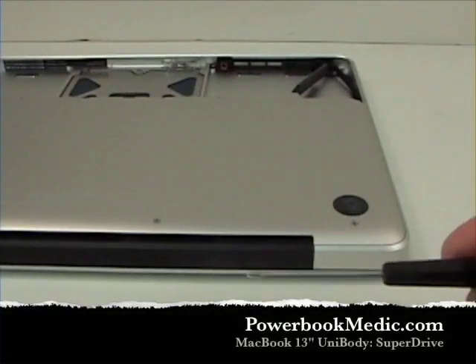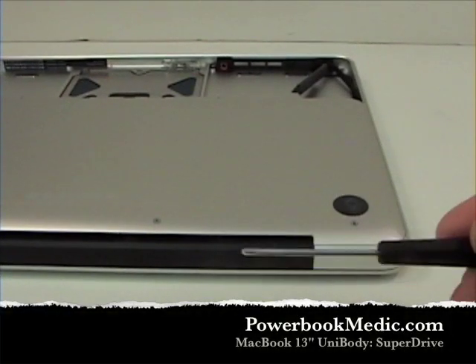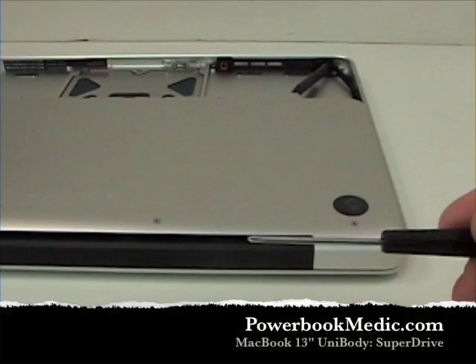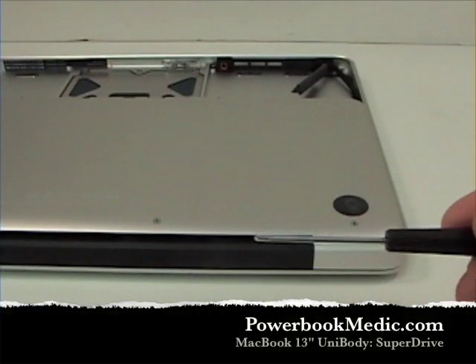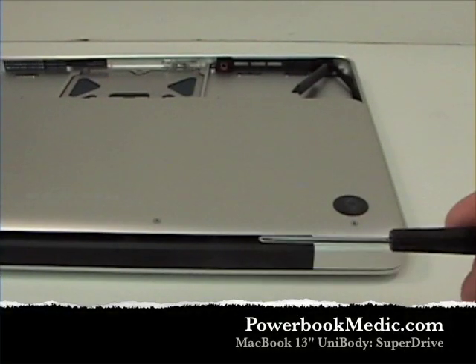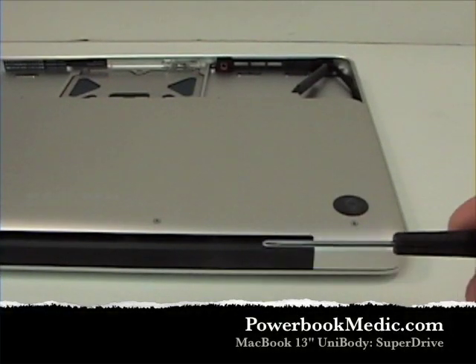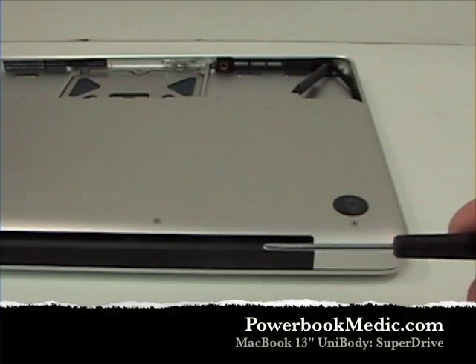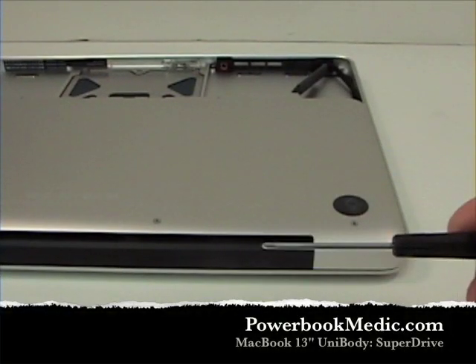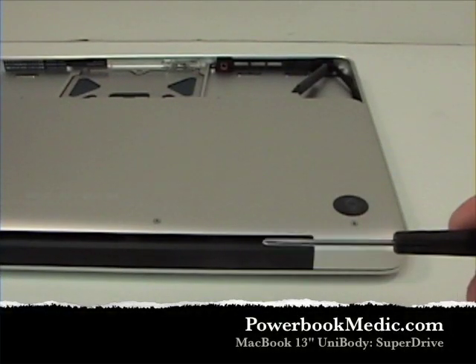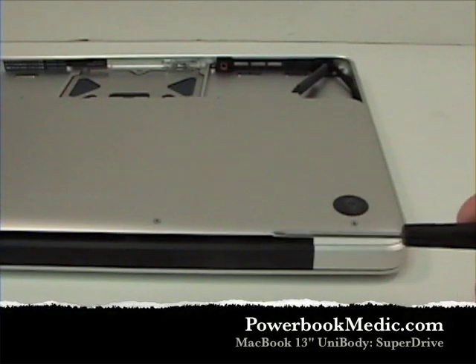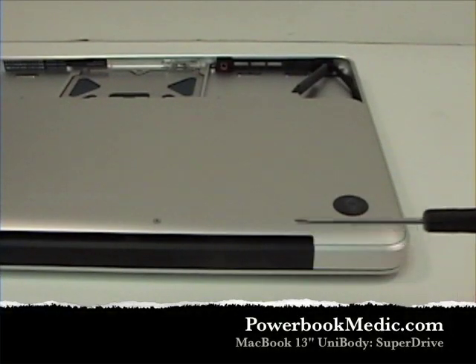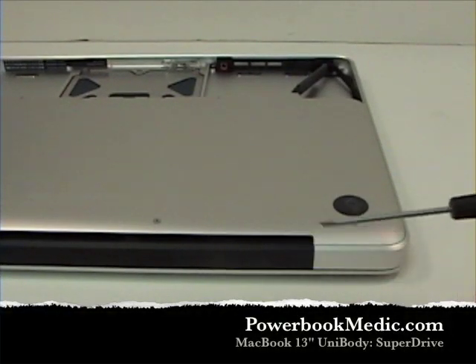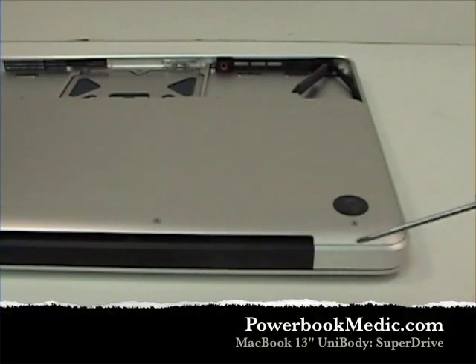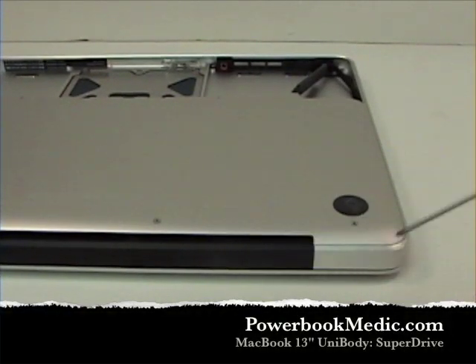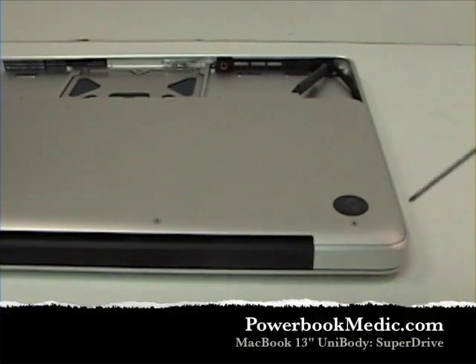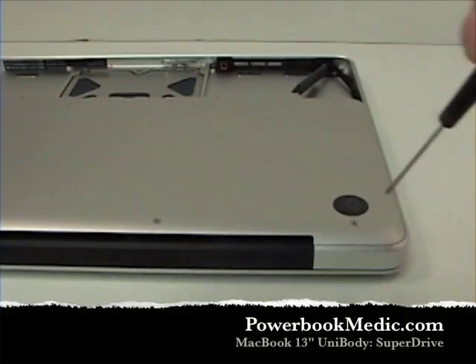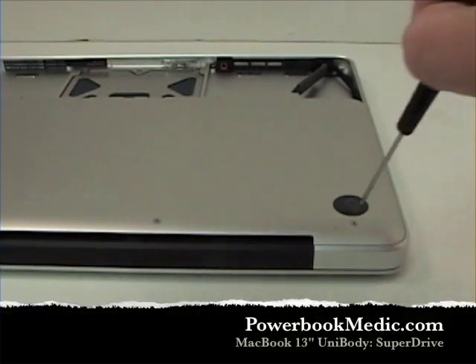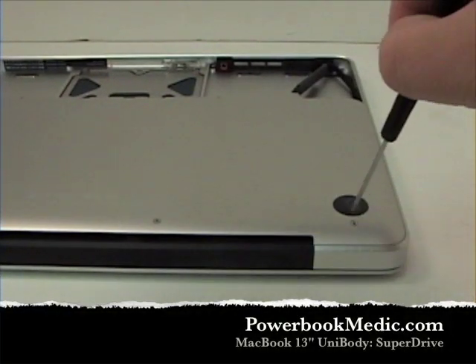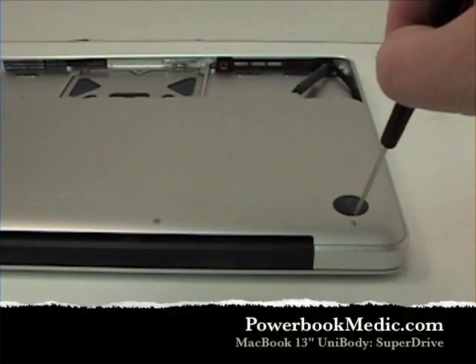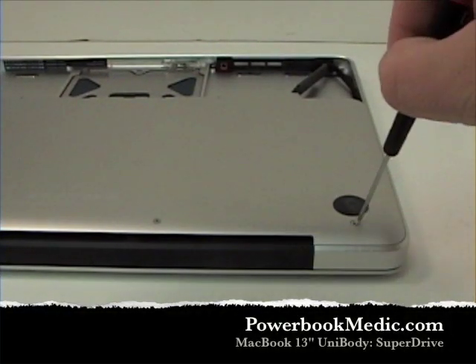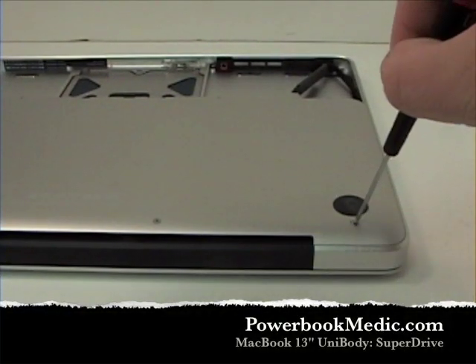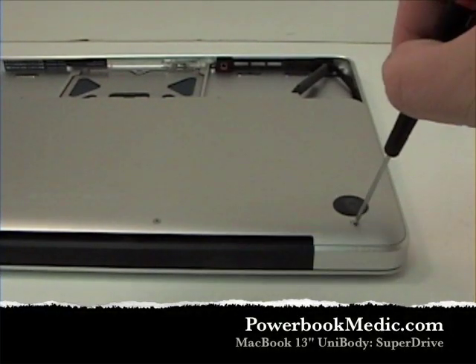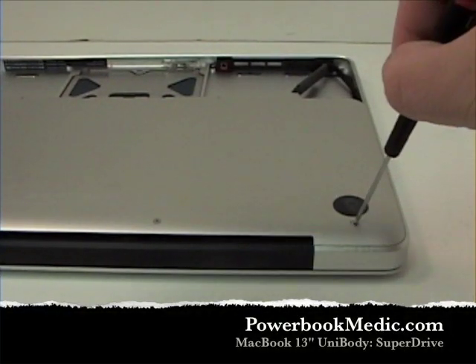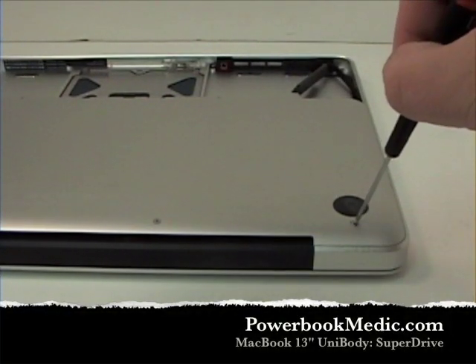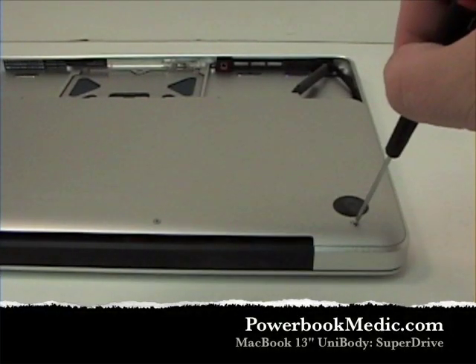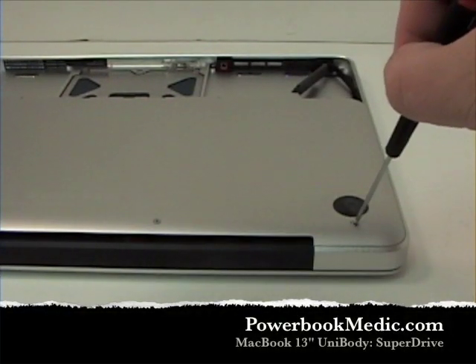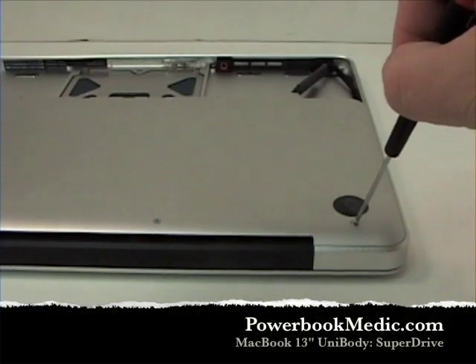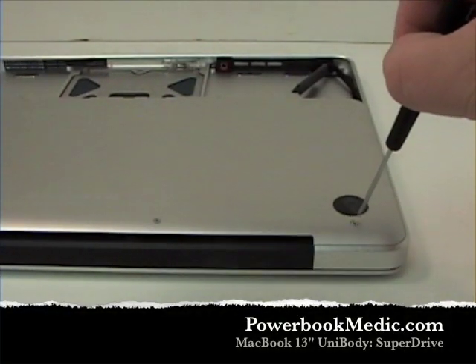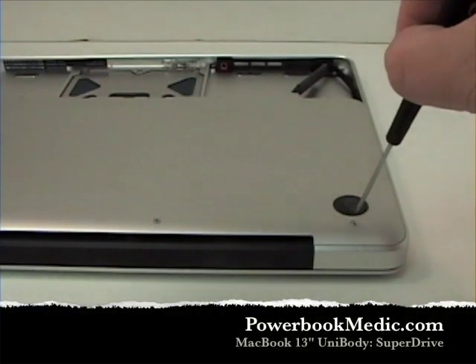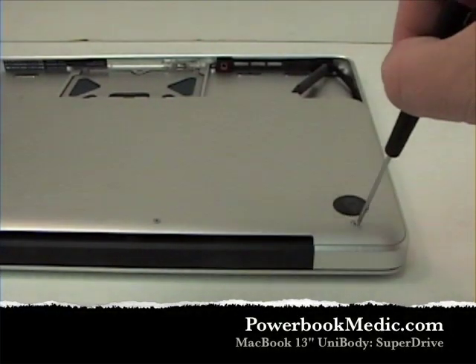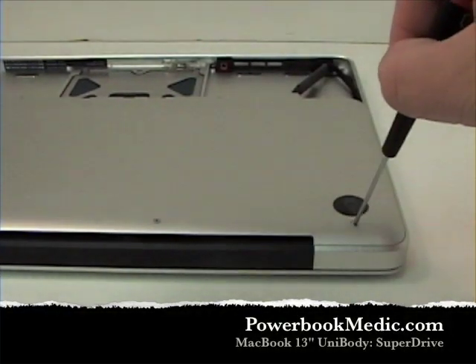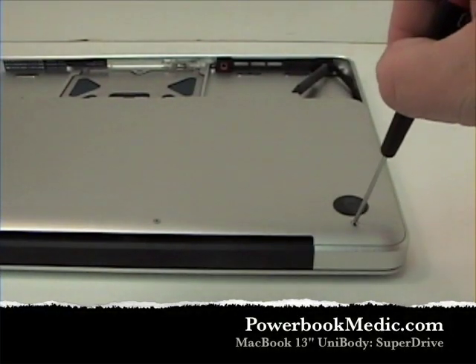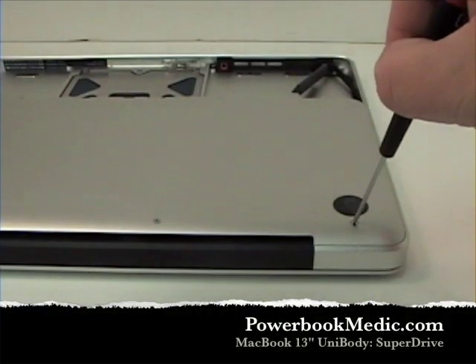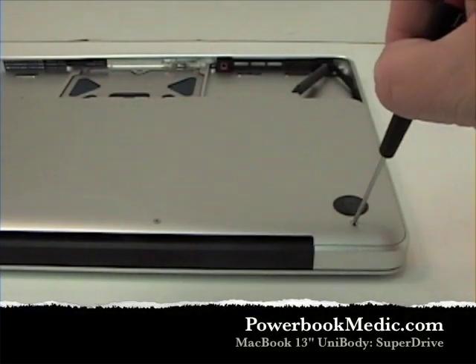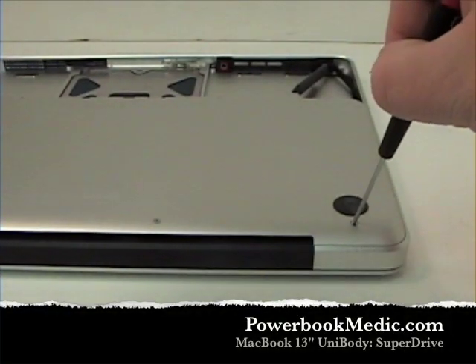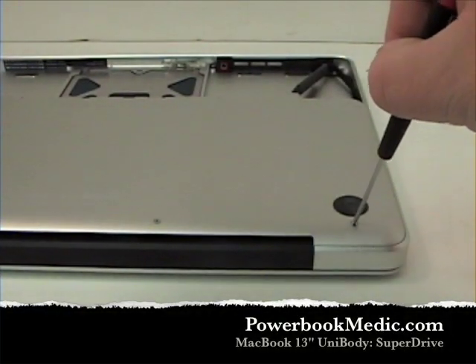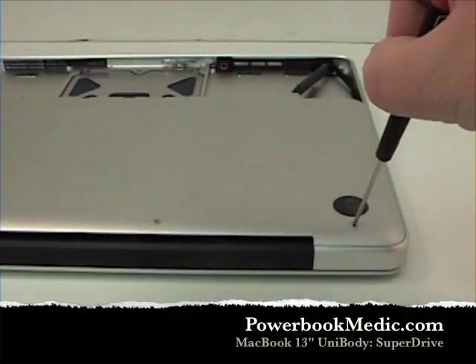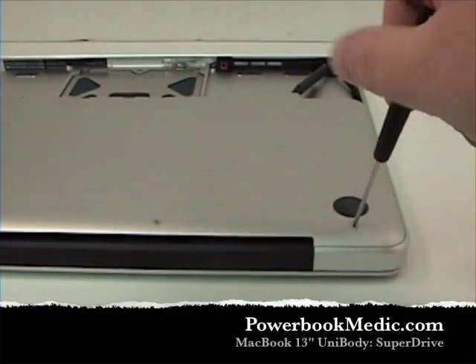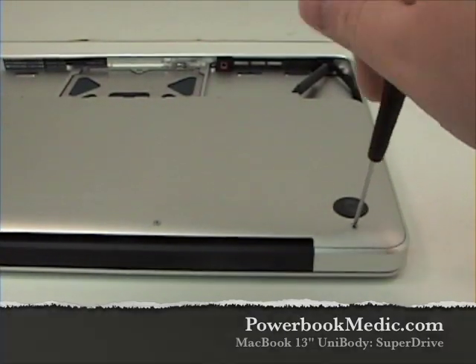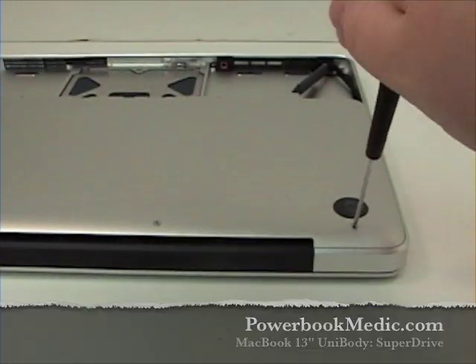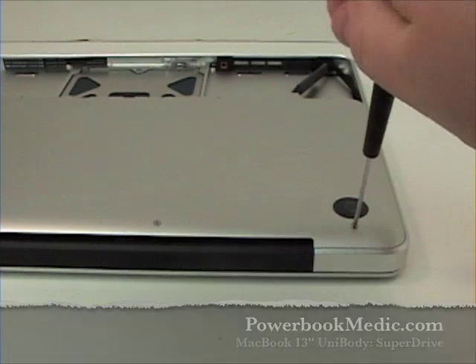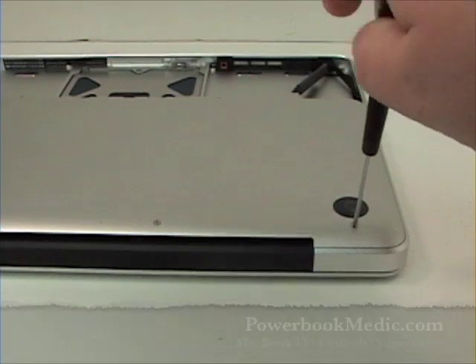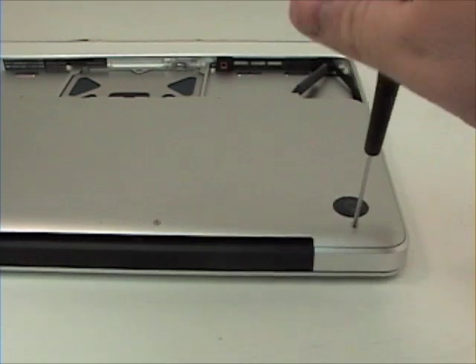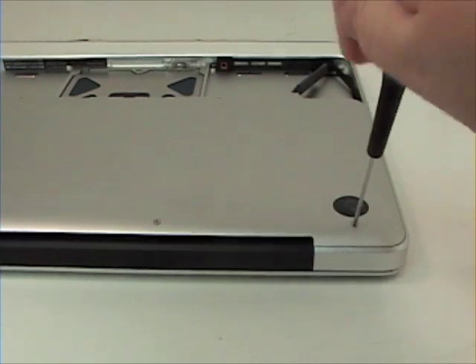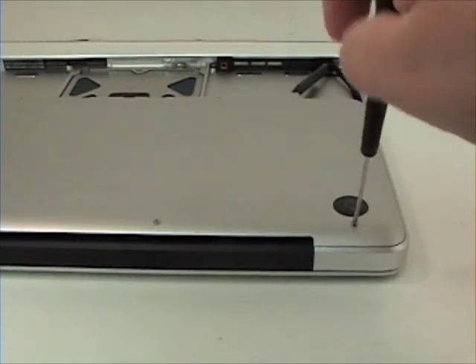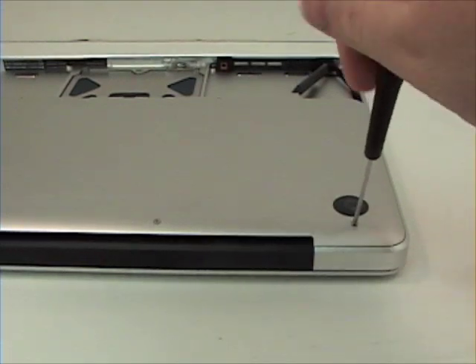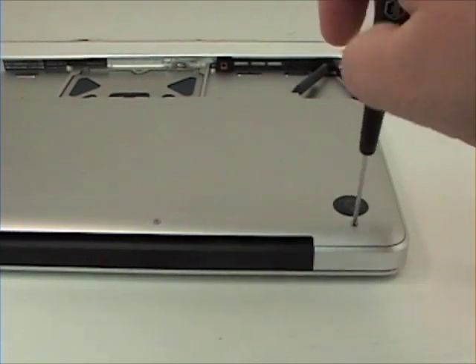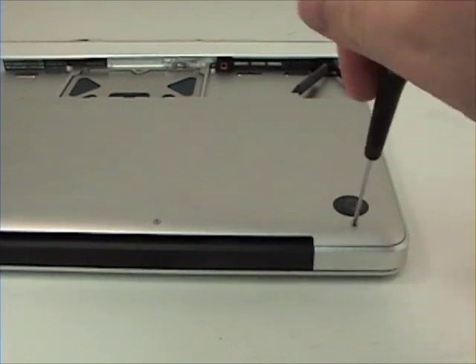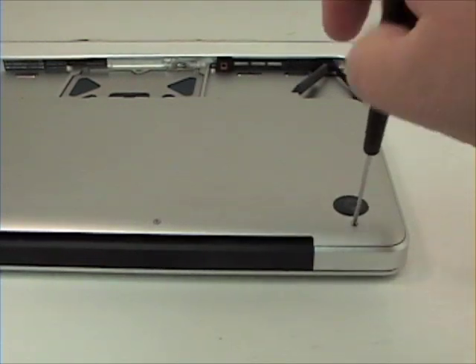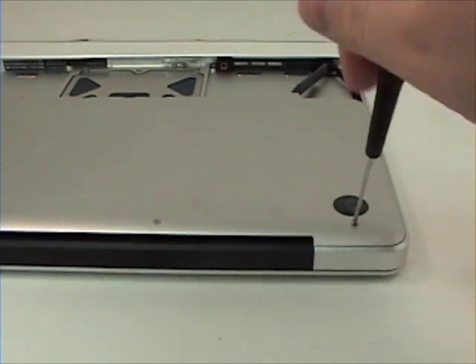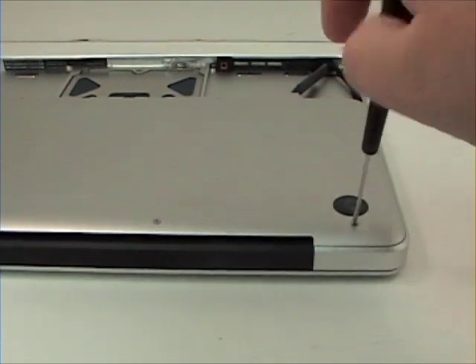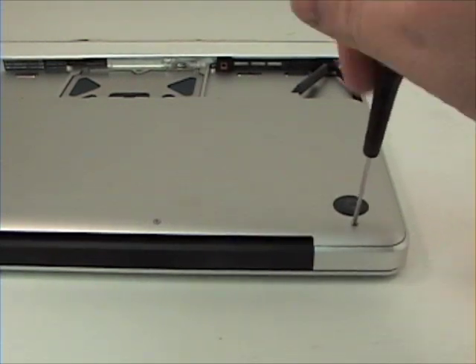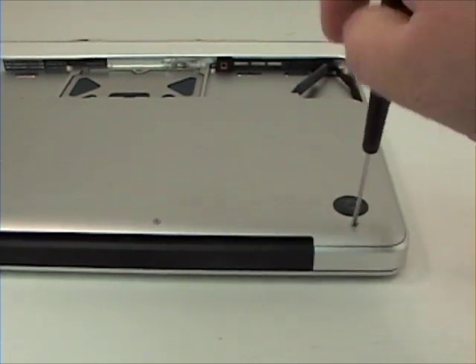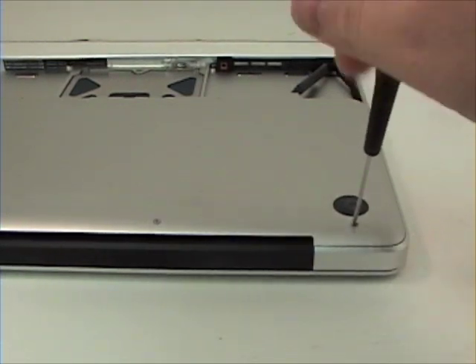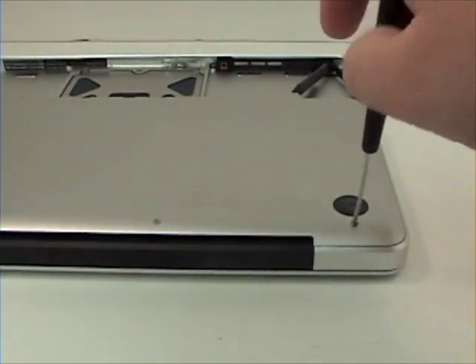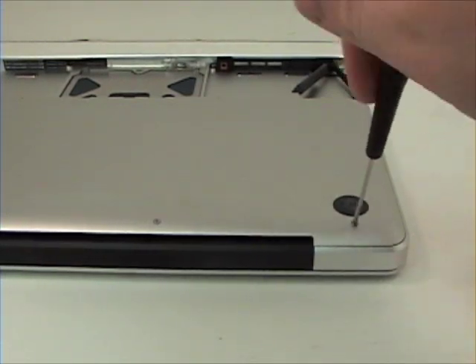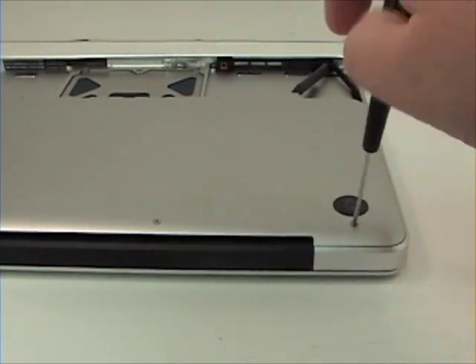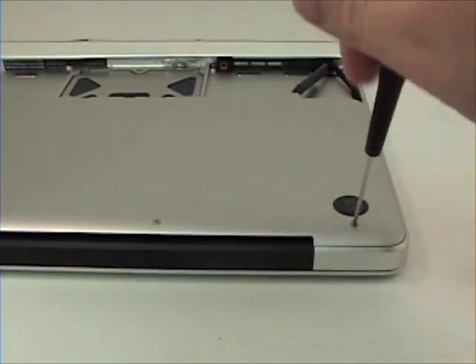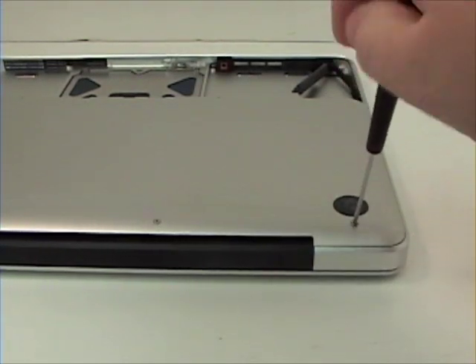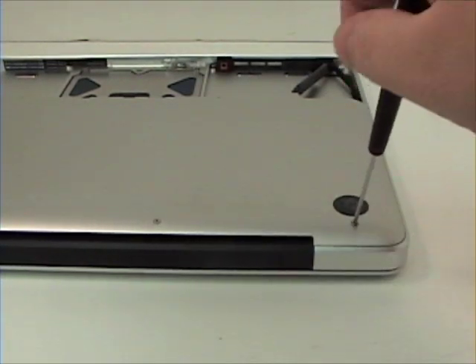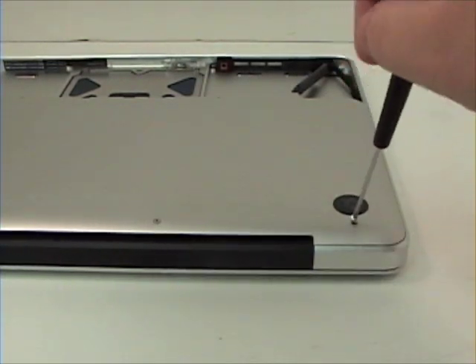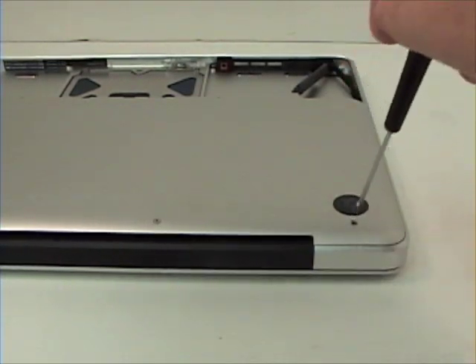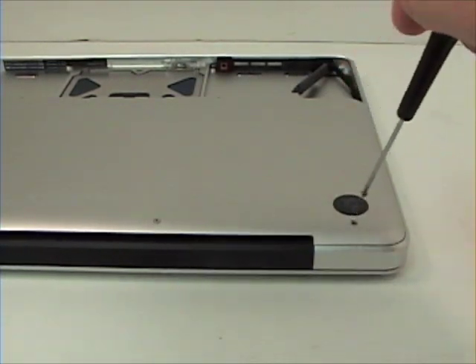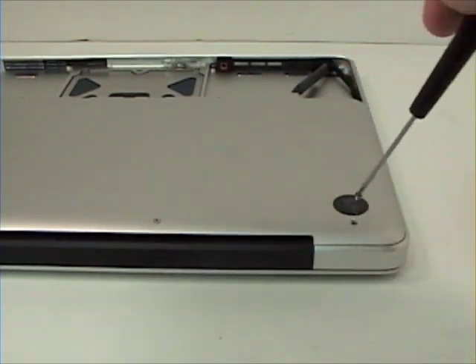Super Drive Removal. To begin, remove the four Phillips head screws from the bottom of the Mac.